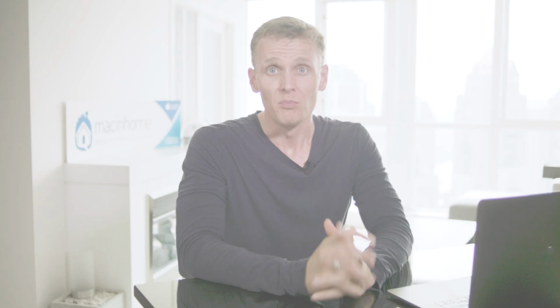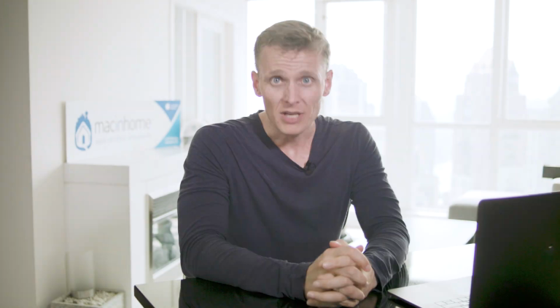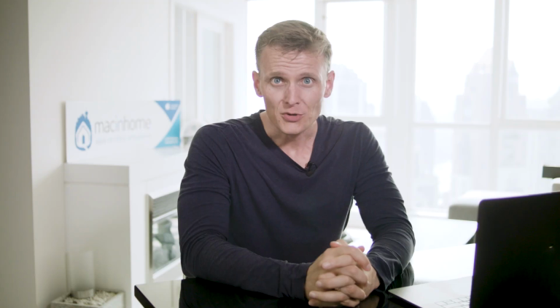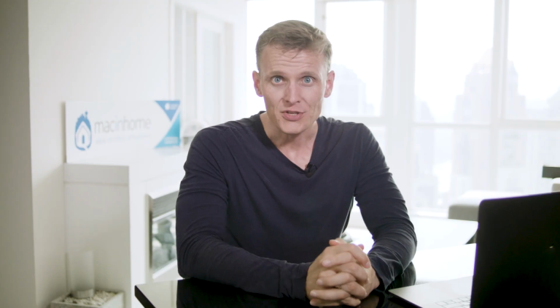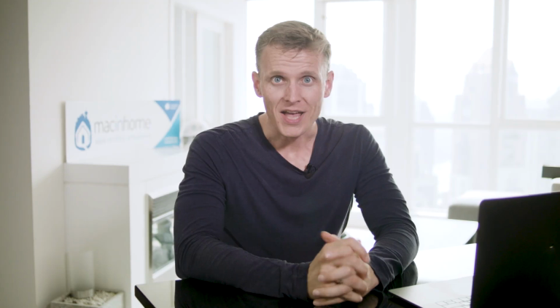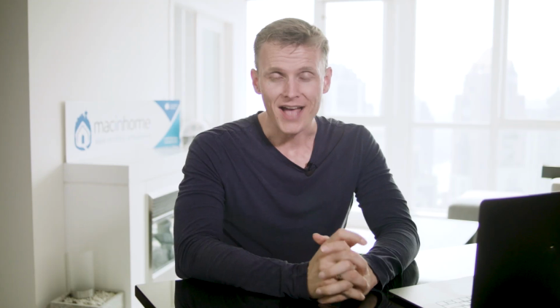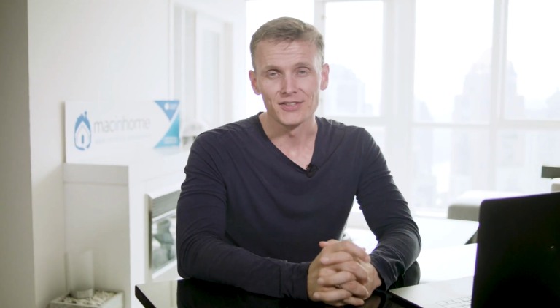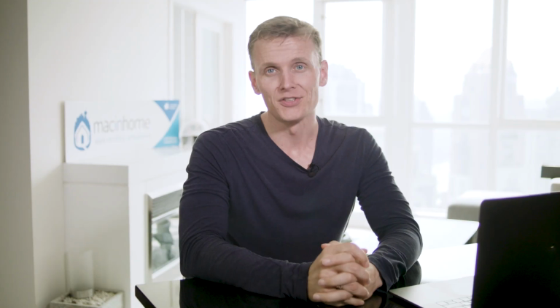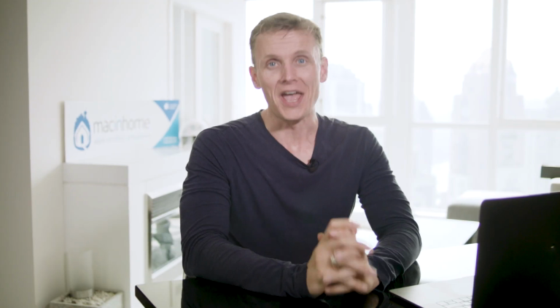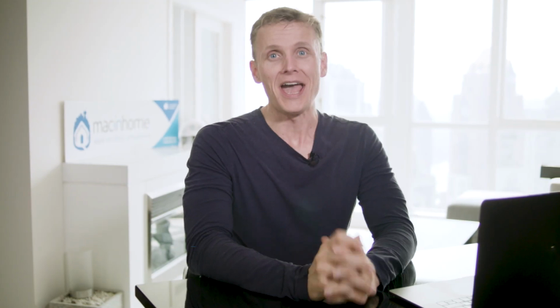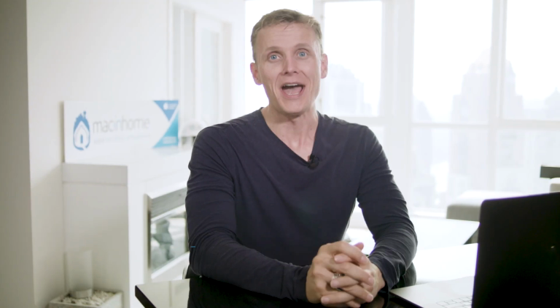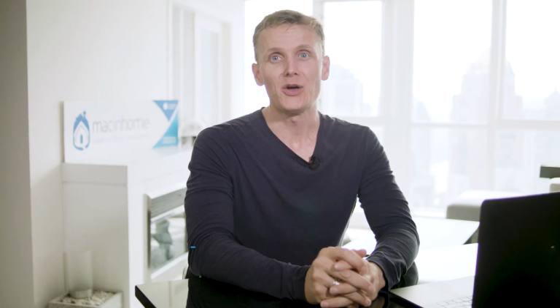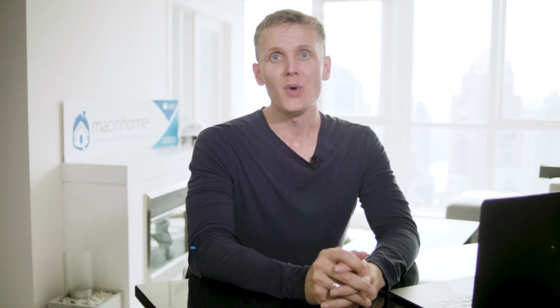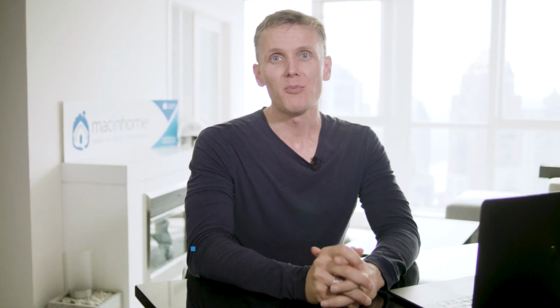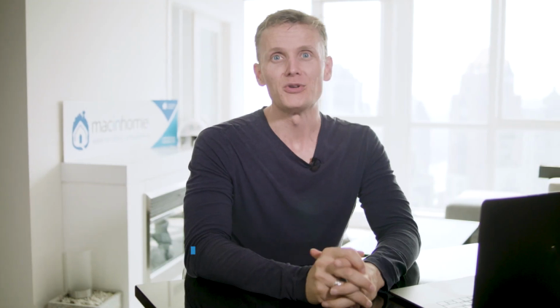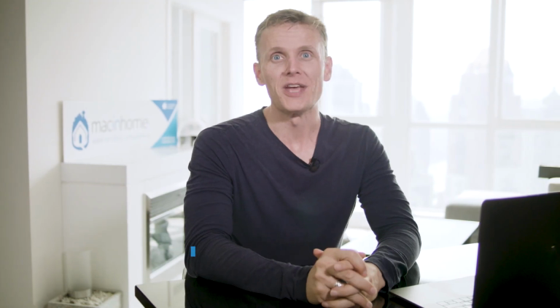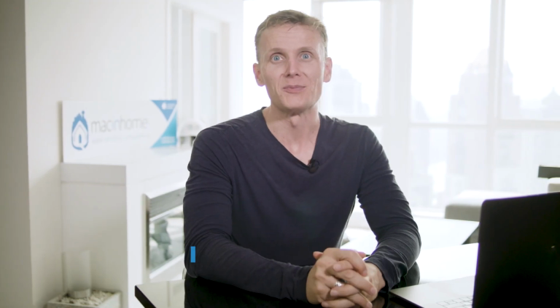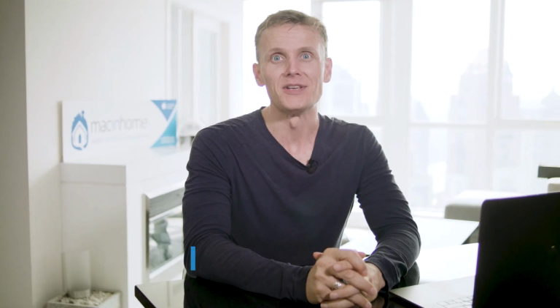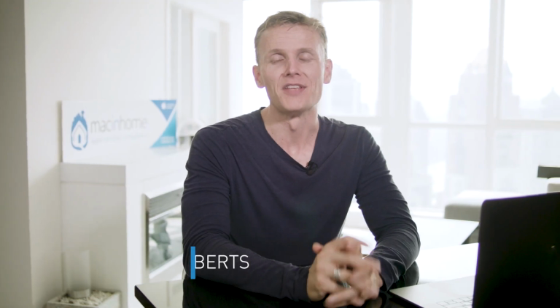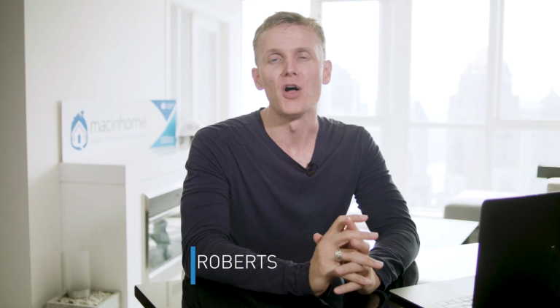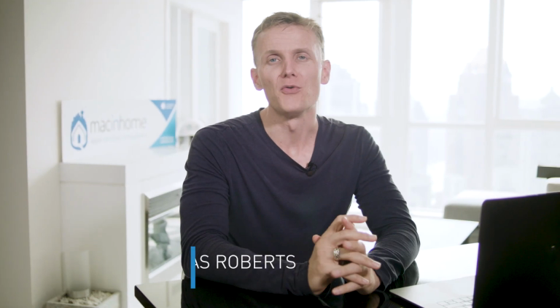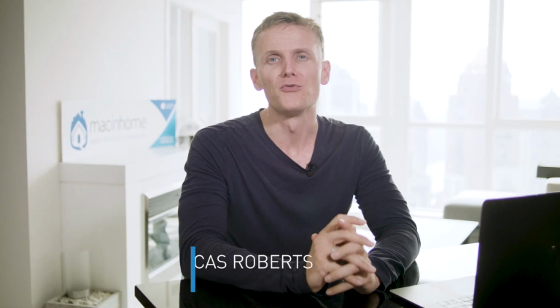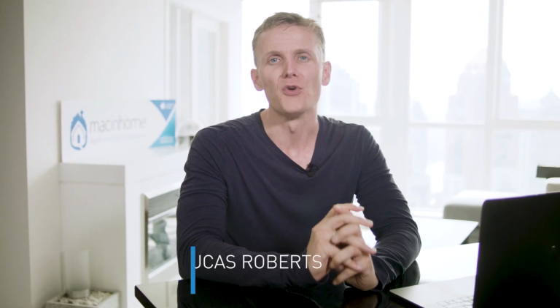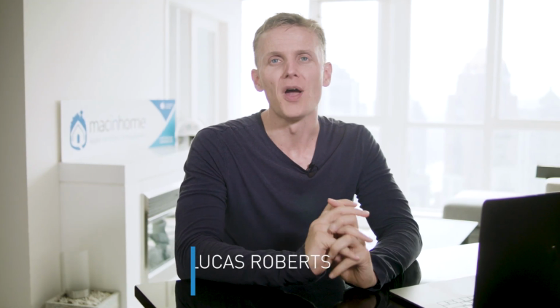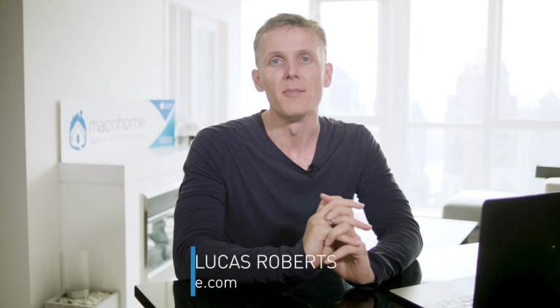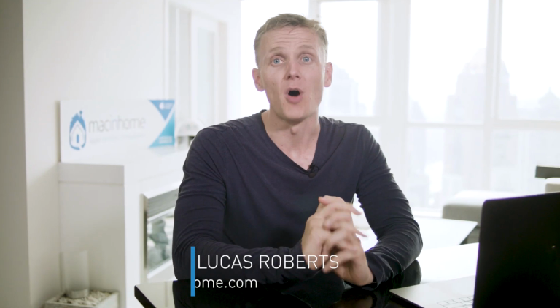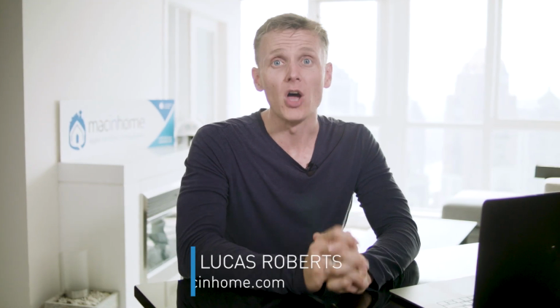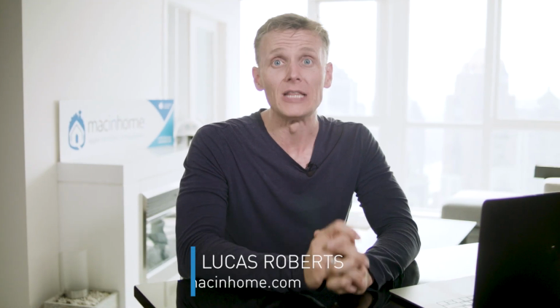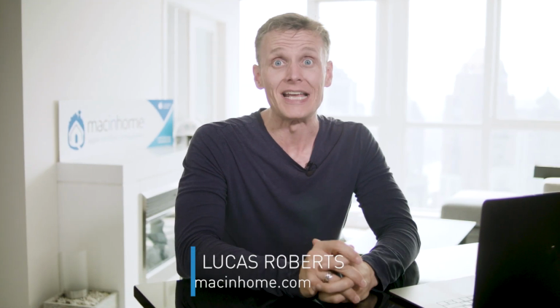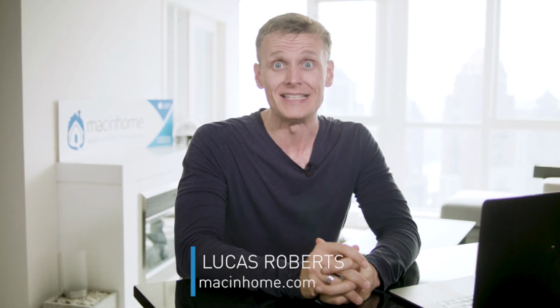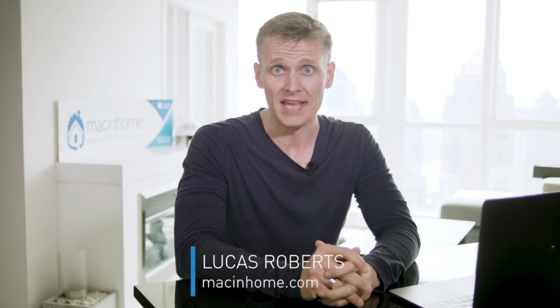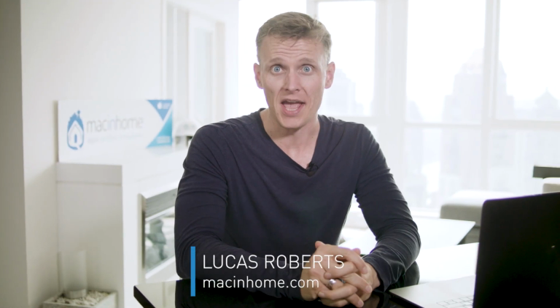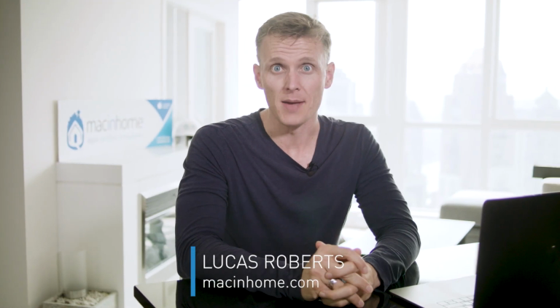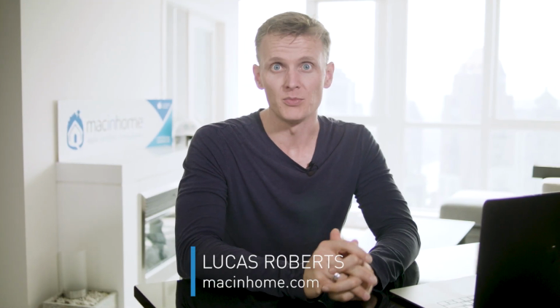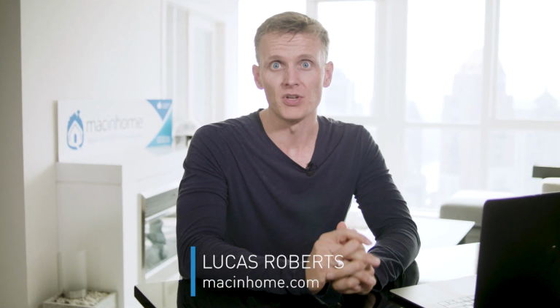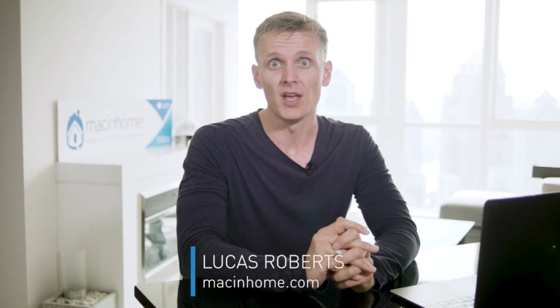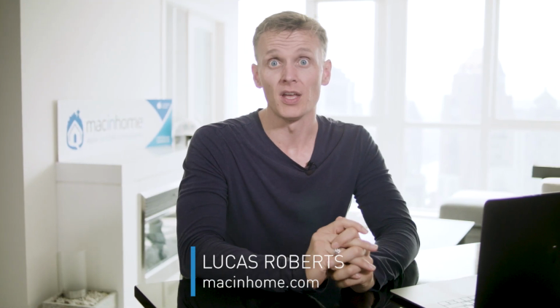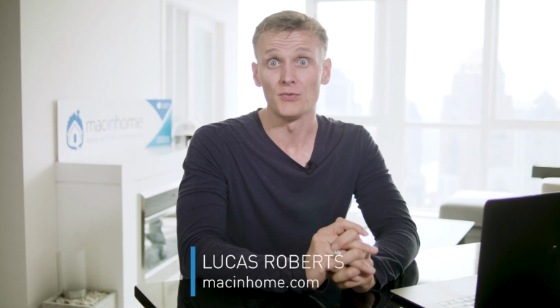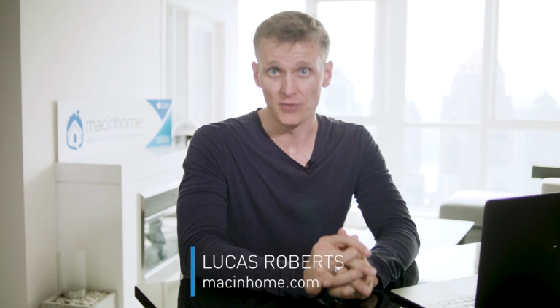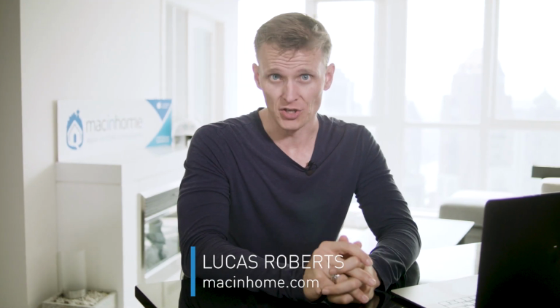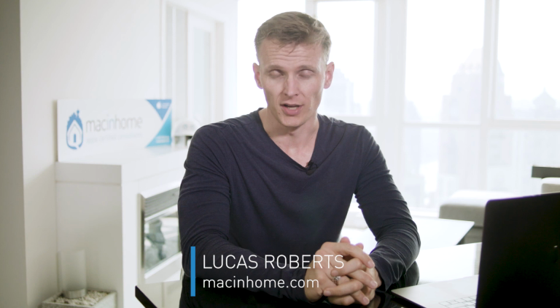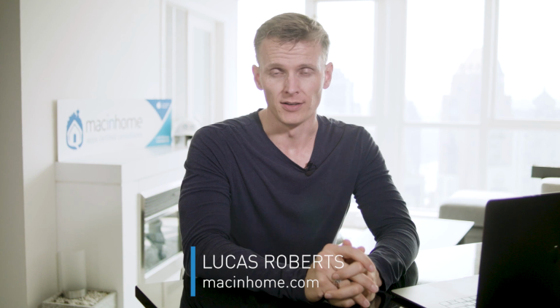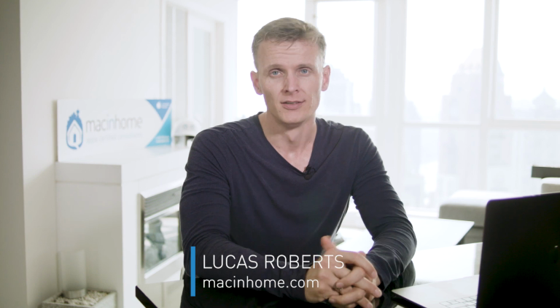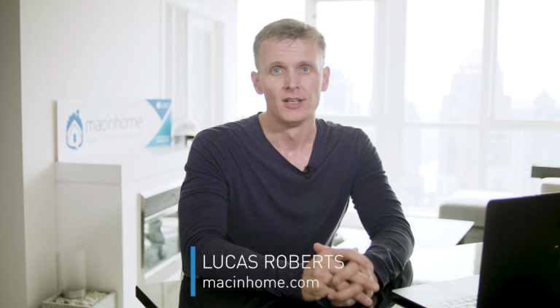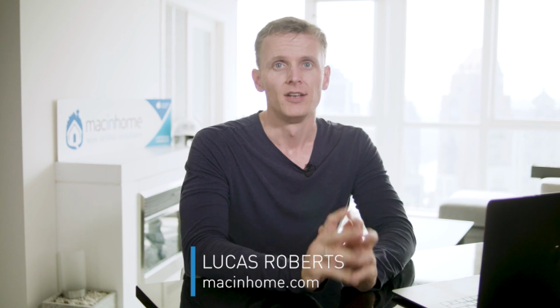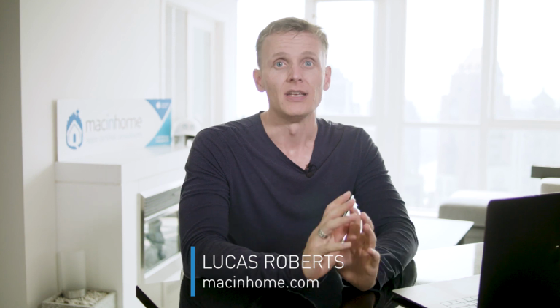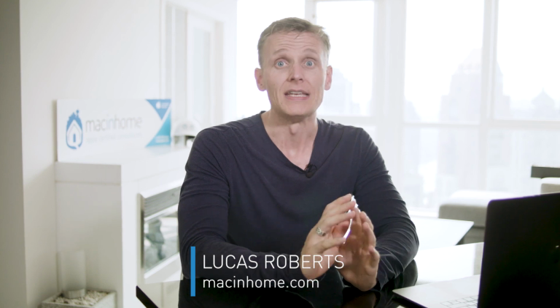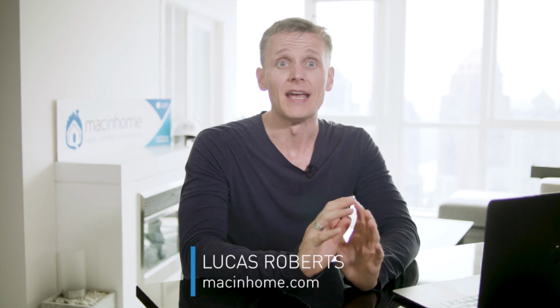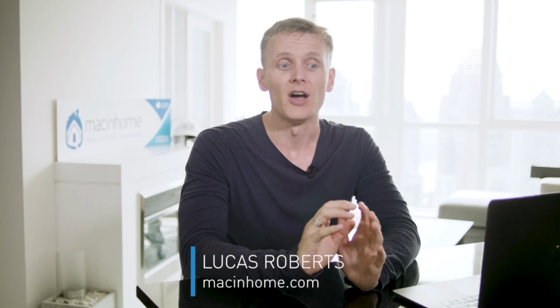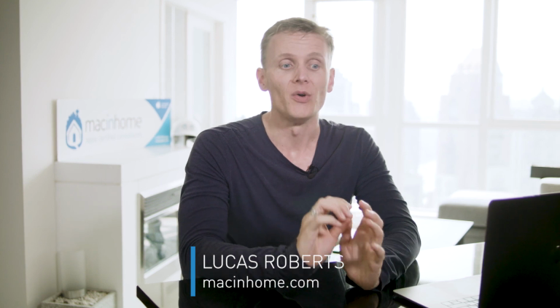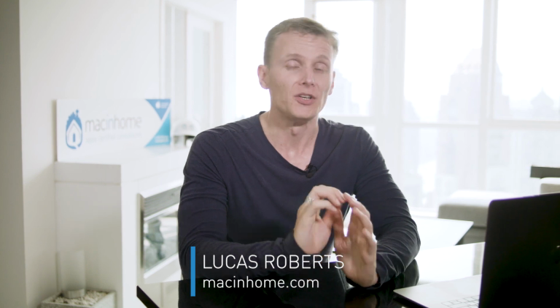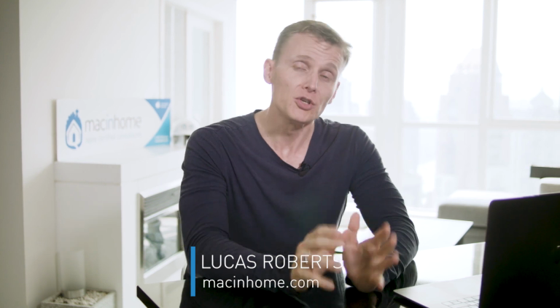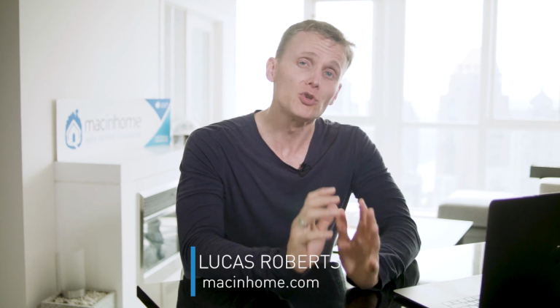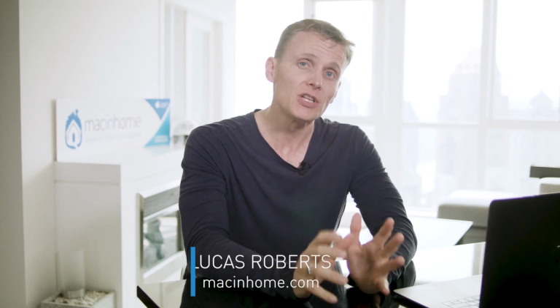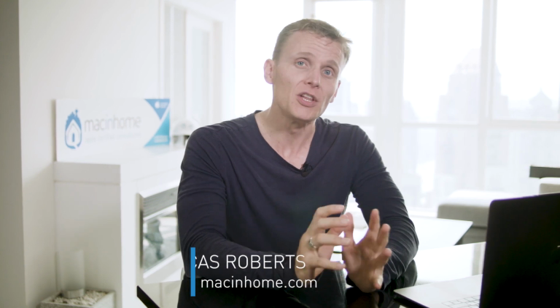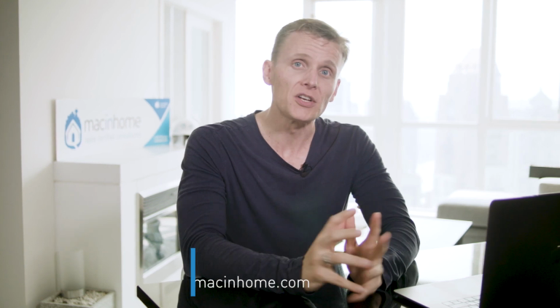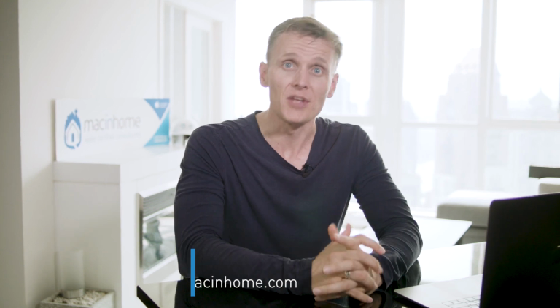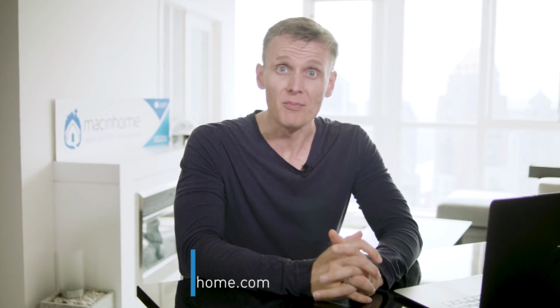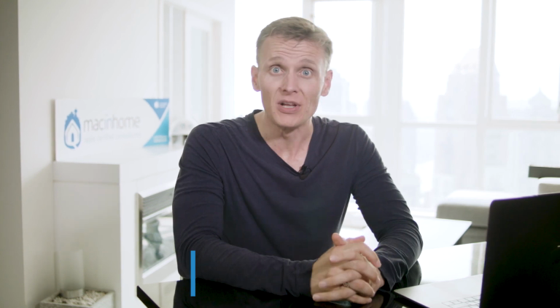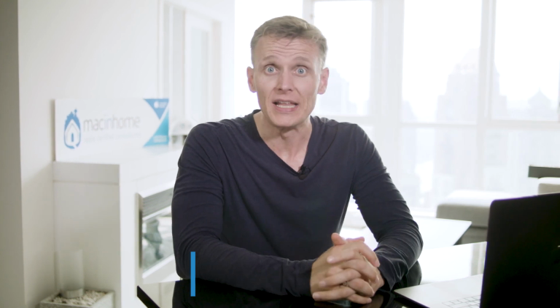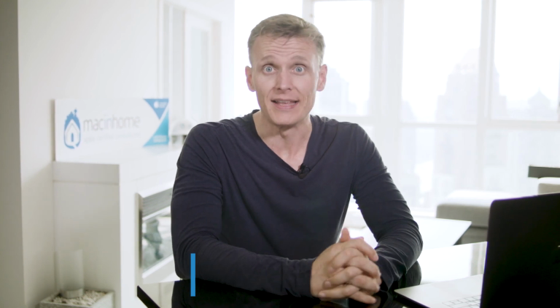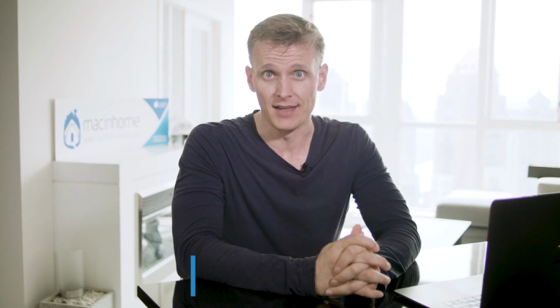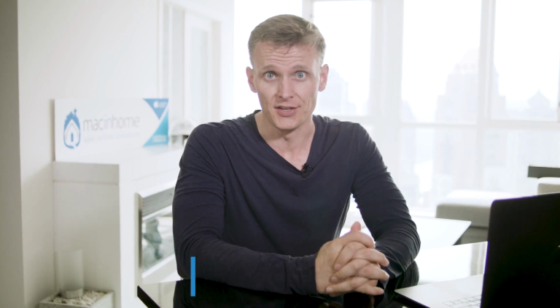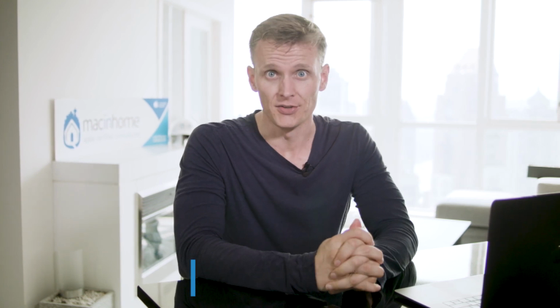Beatrice asks: how do I protect myself from online scams and phishing? Now, it'll usually look something like this.